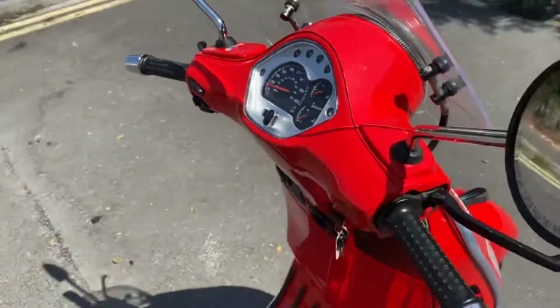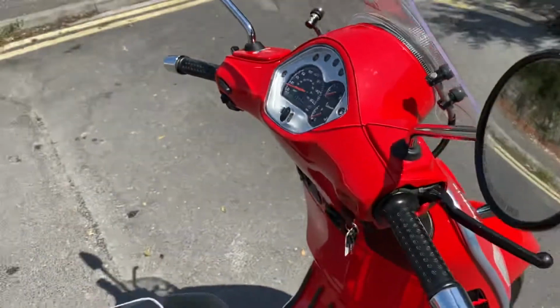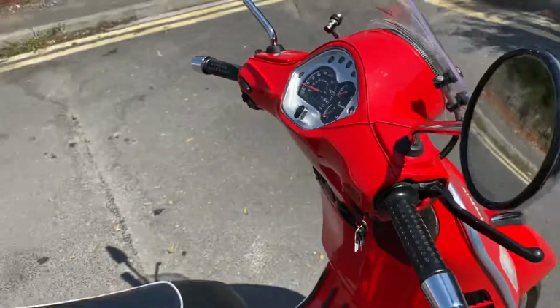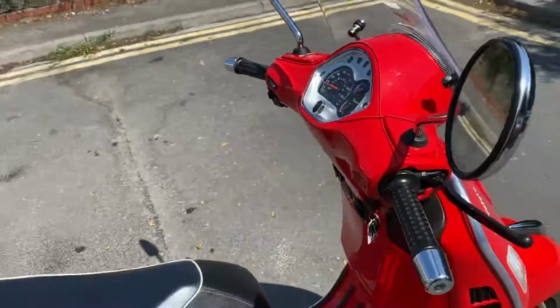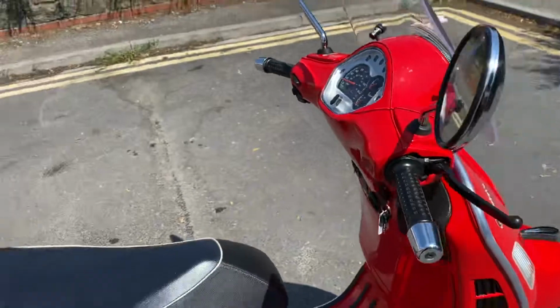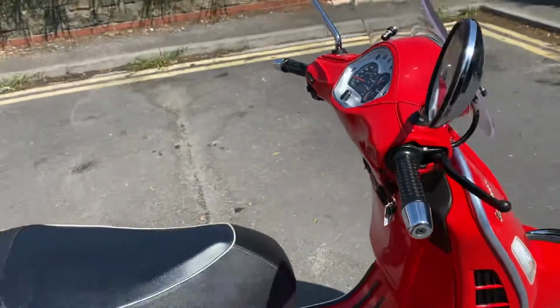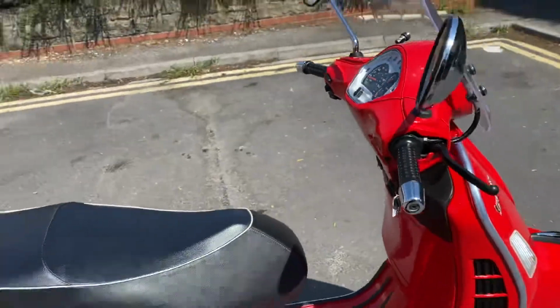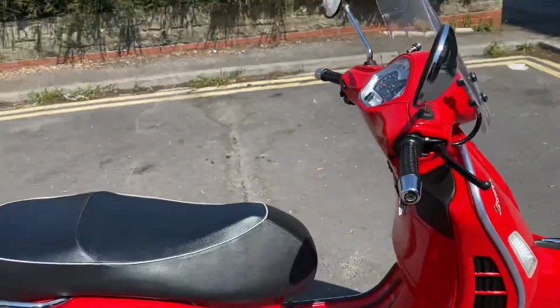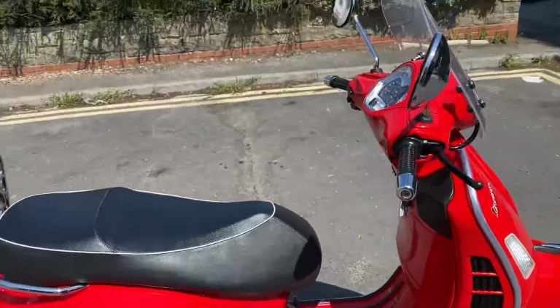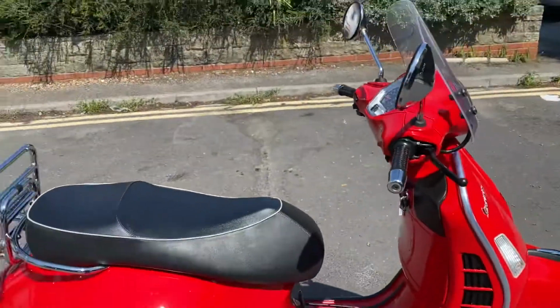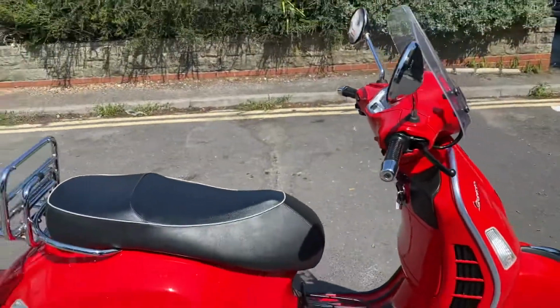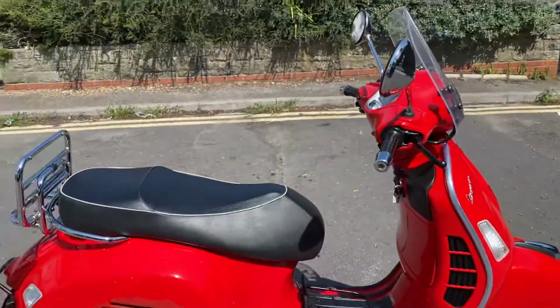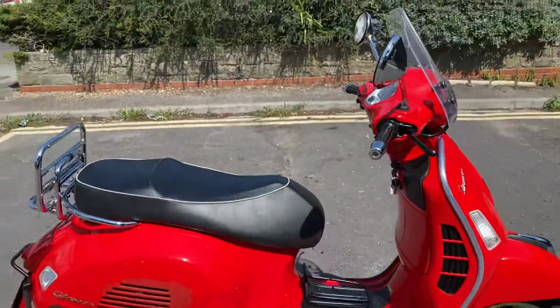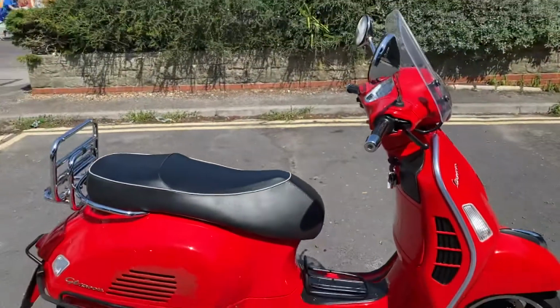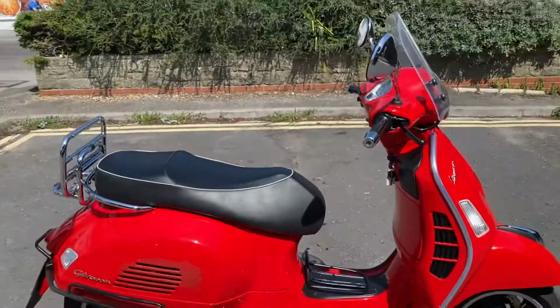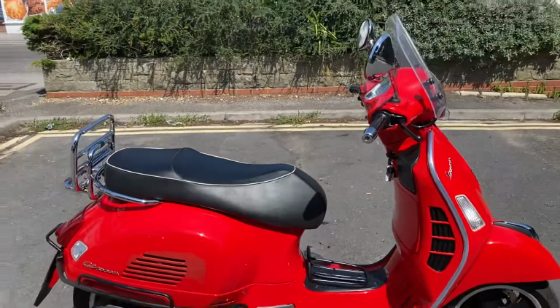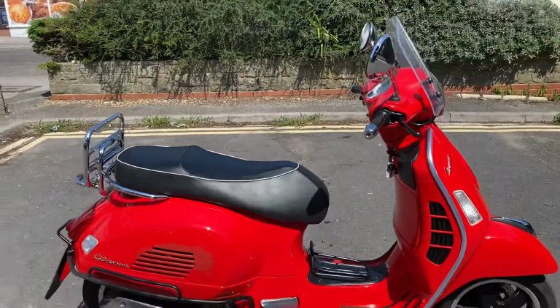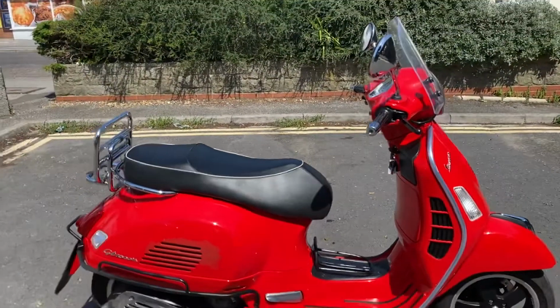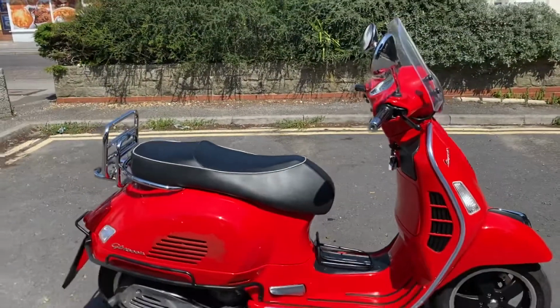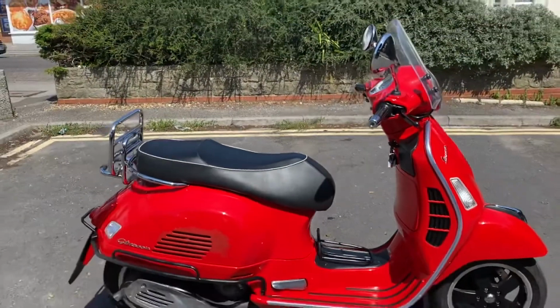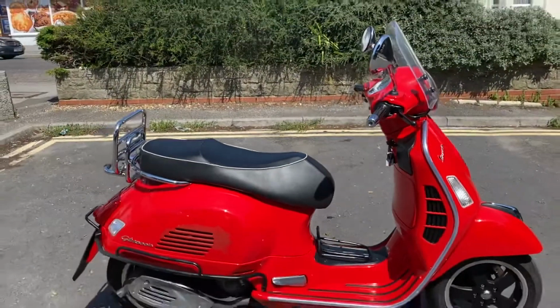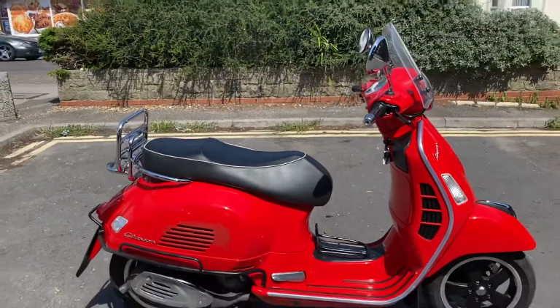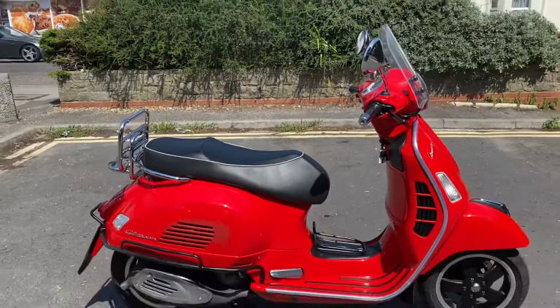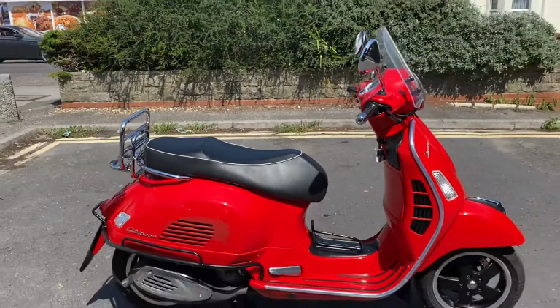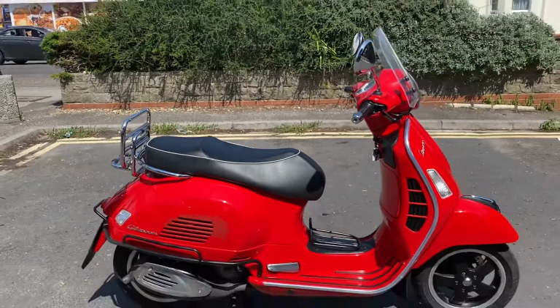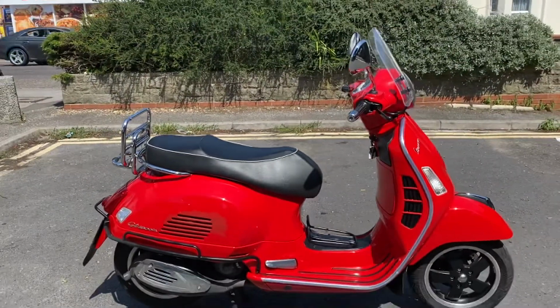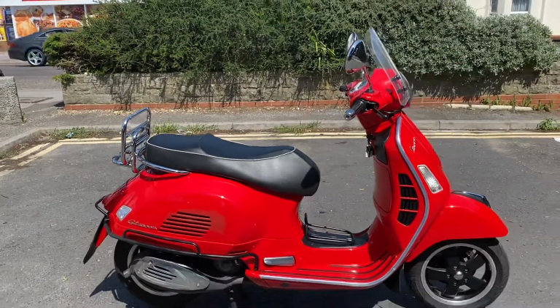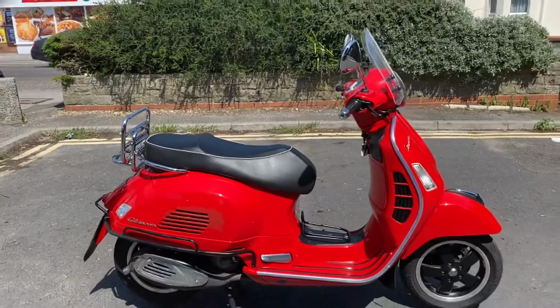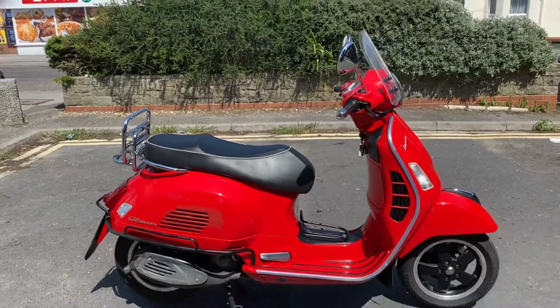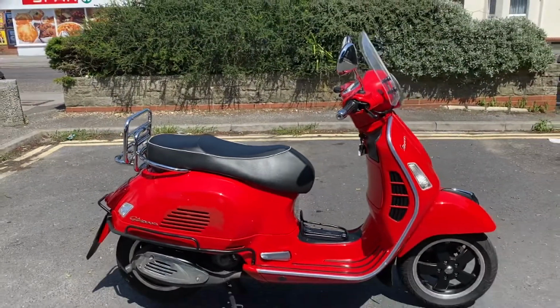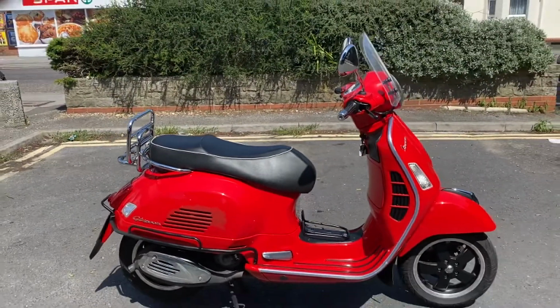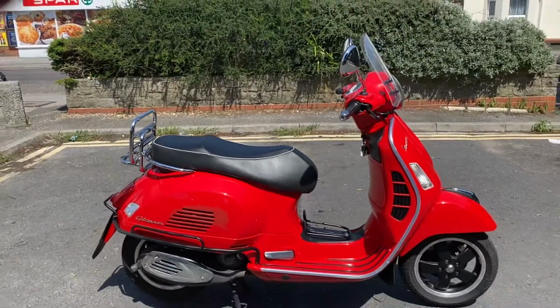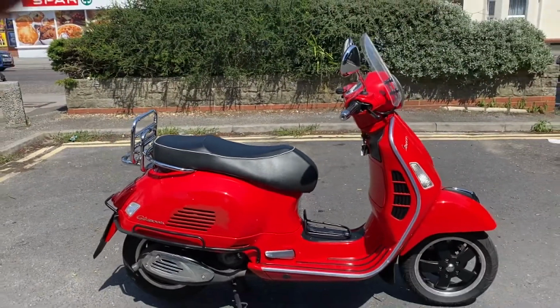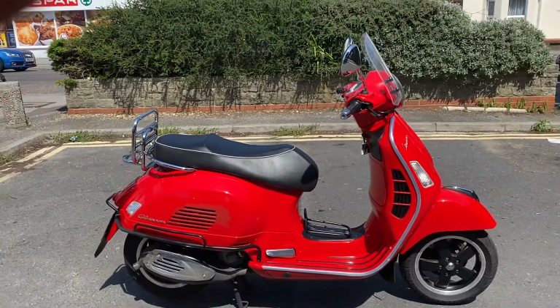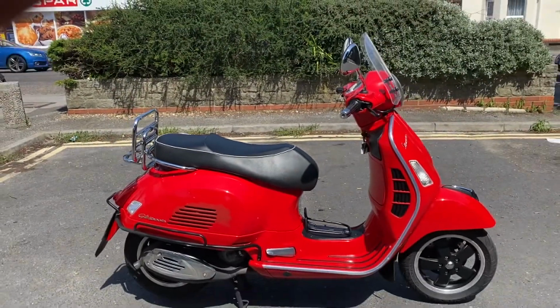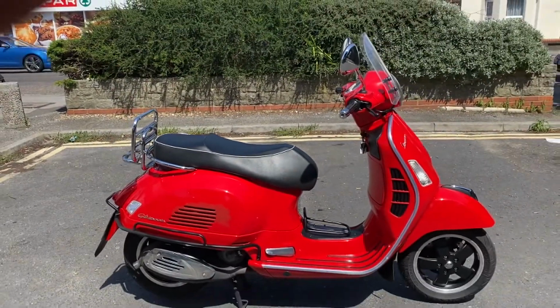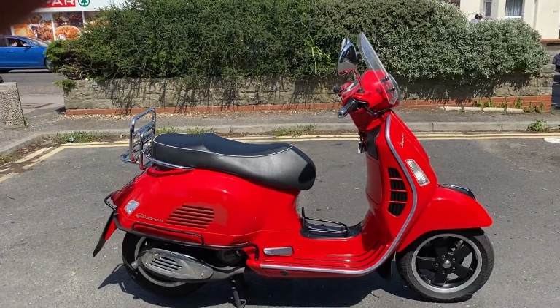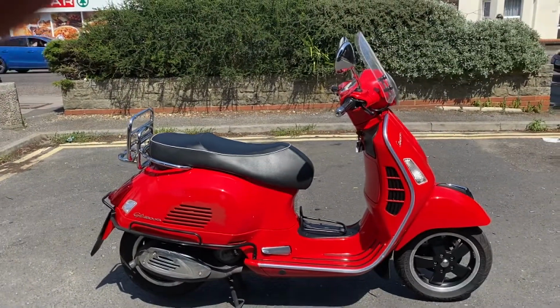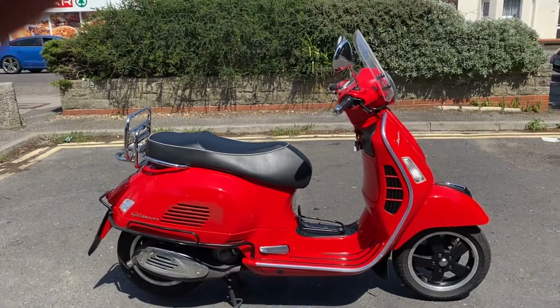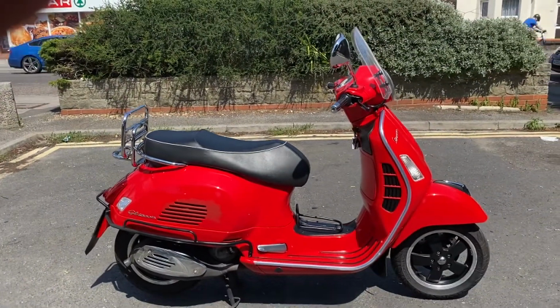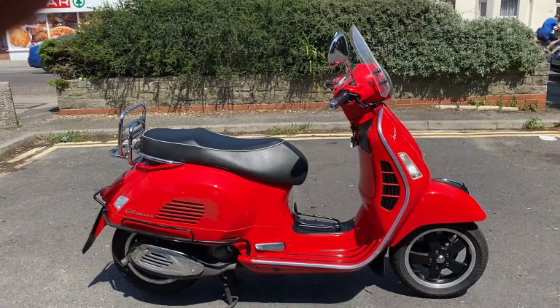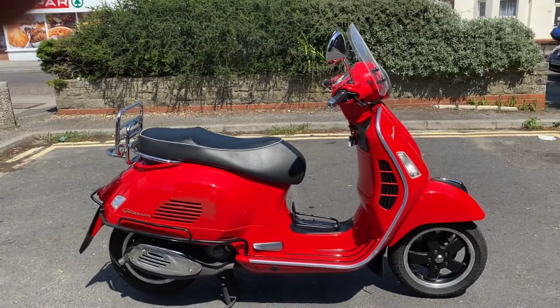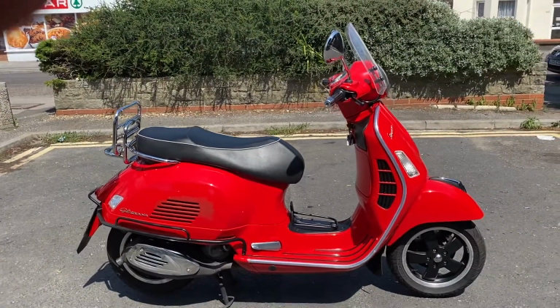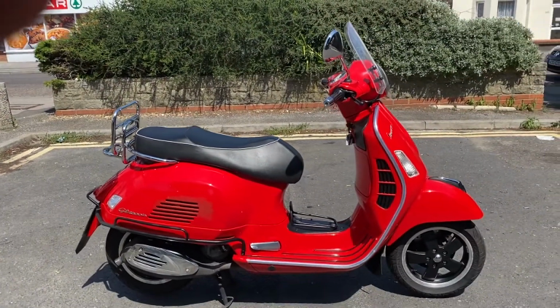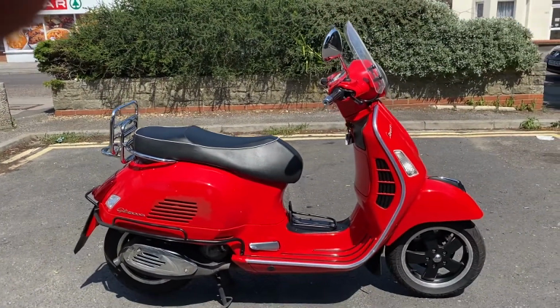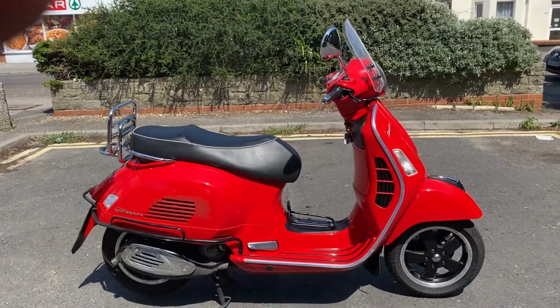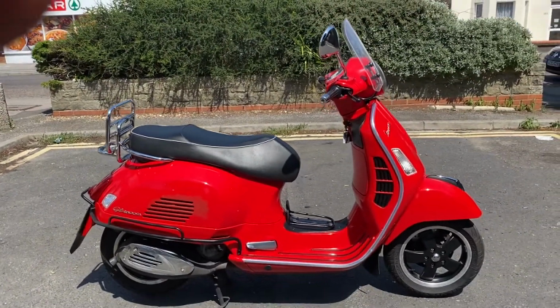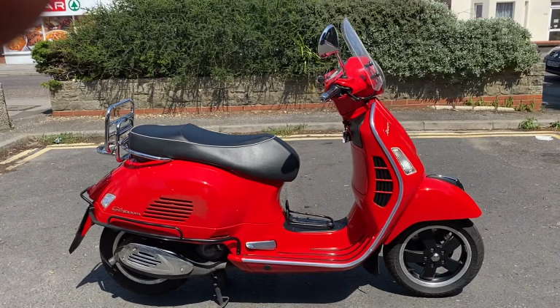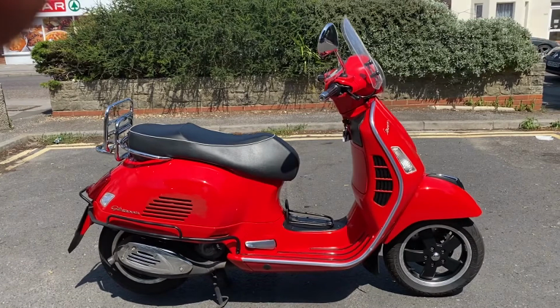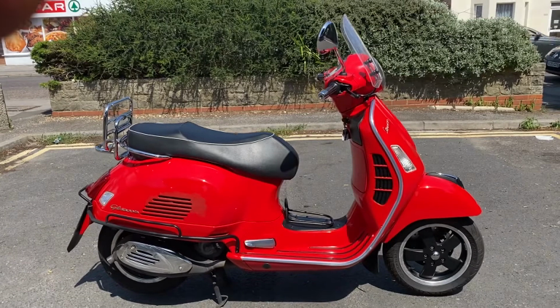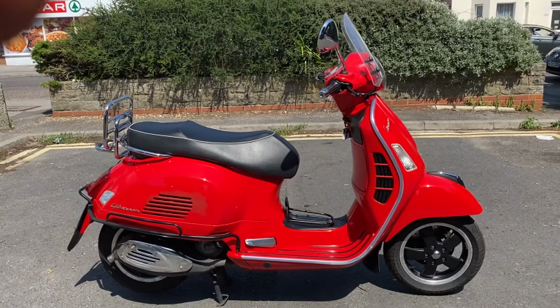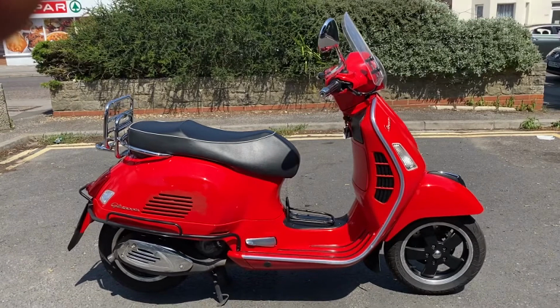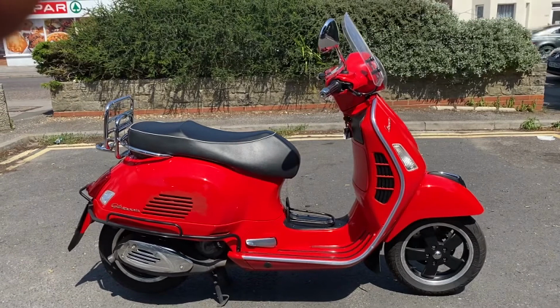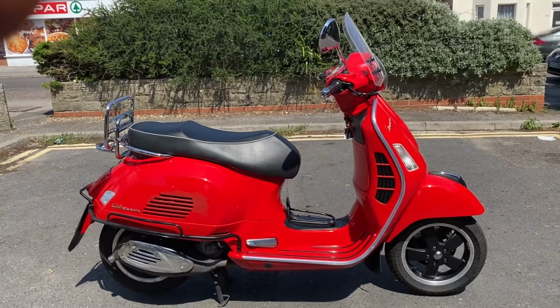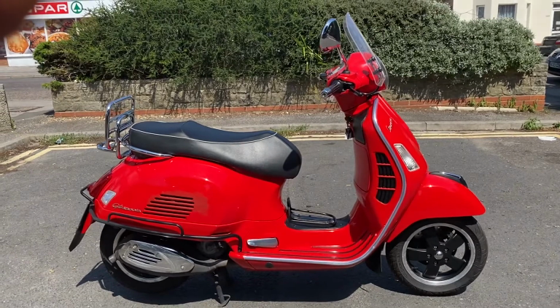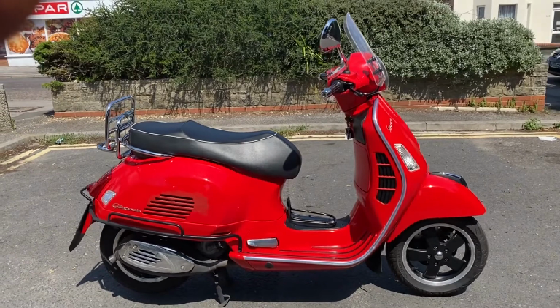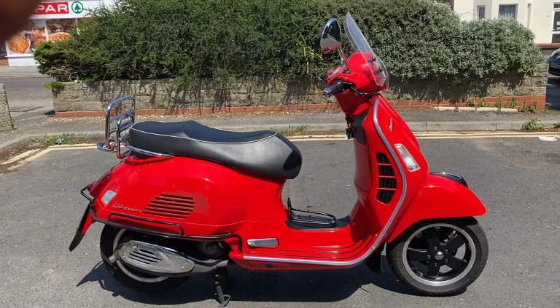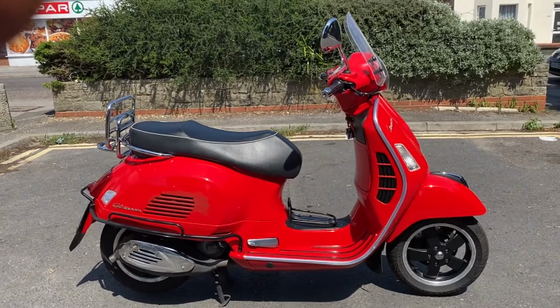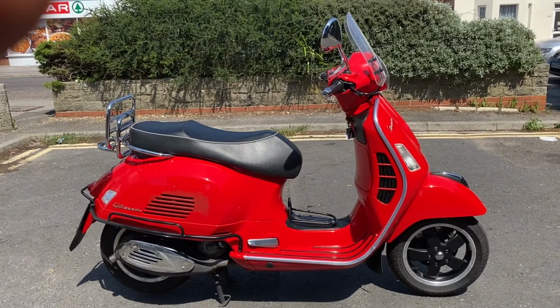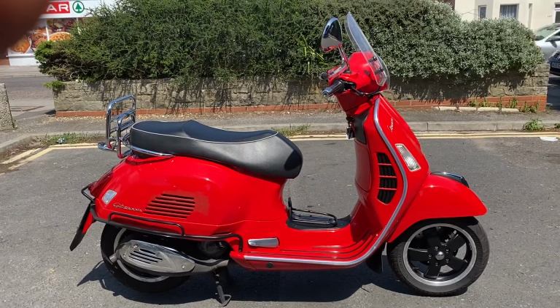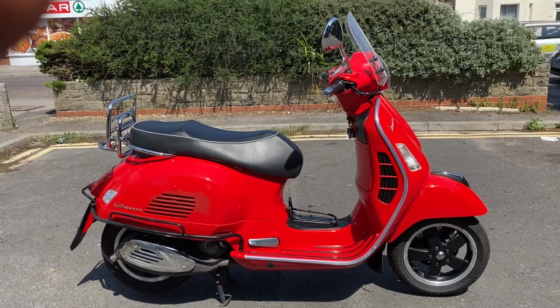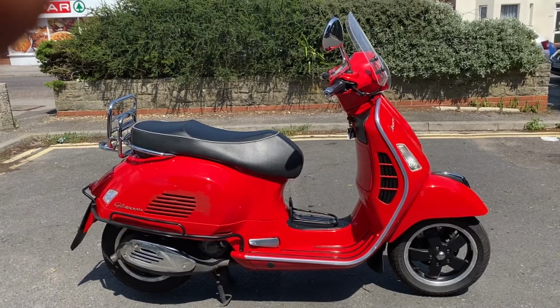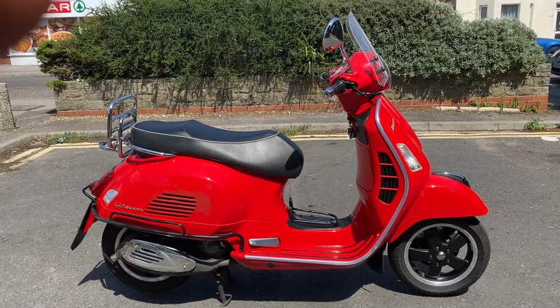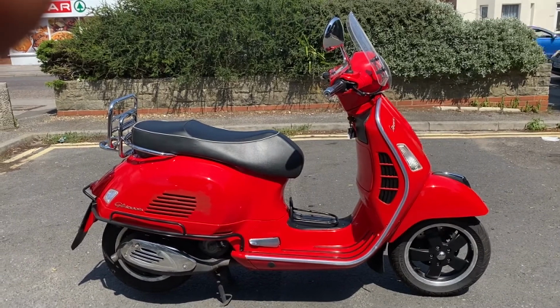So there we have it guys — 2010 Piaggio Vespa GTS 300IE Super. Thanks for watching.